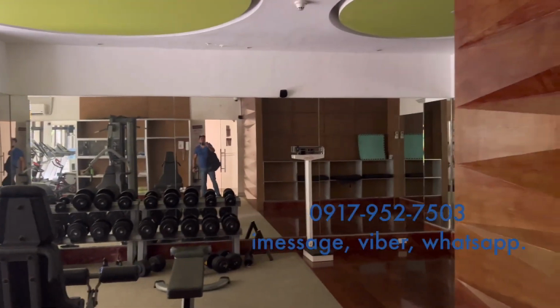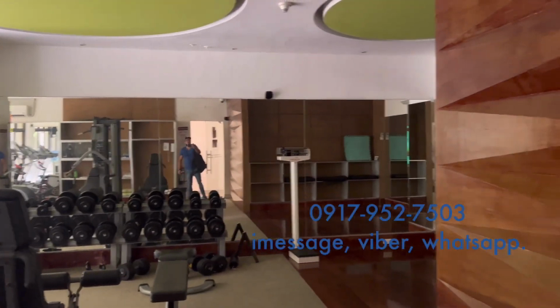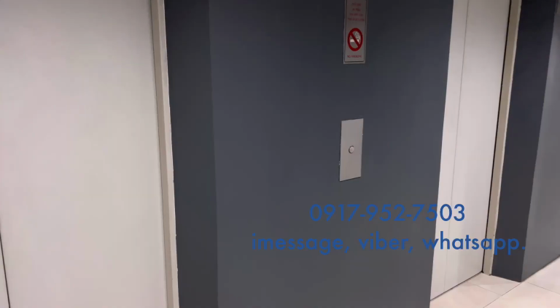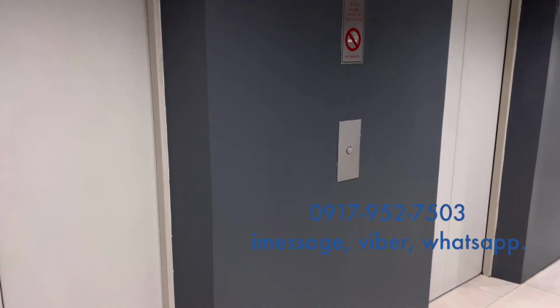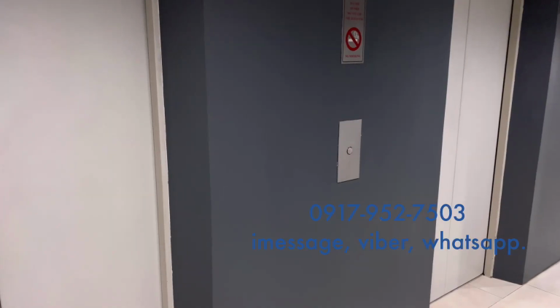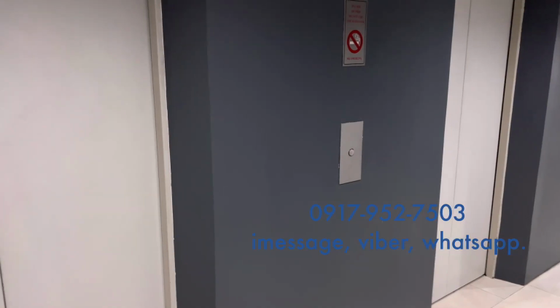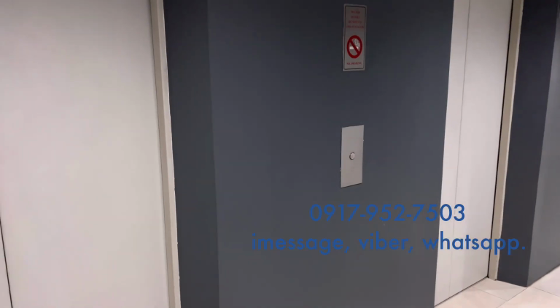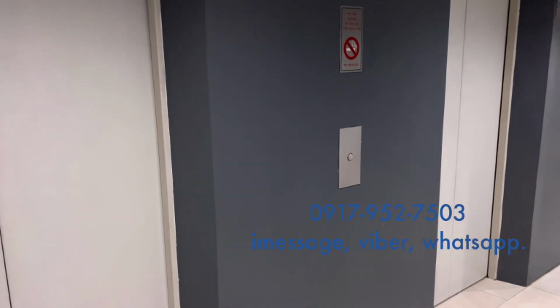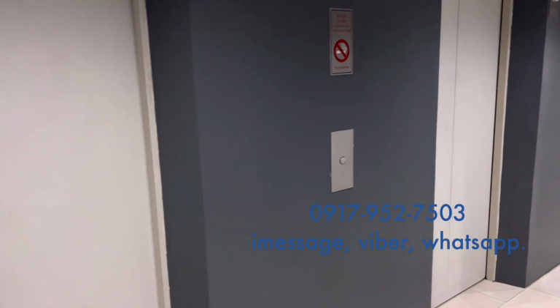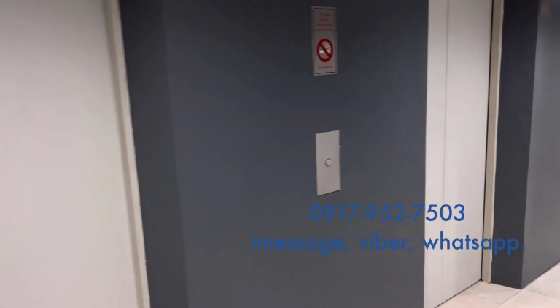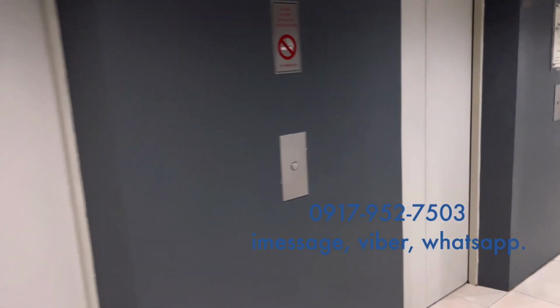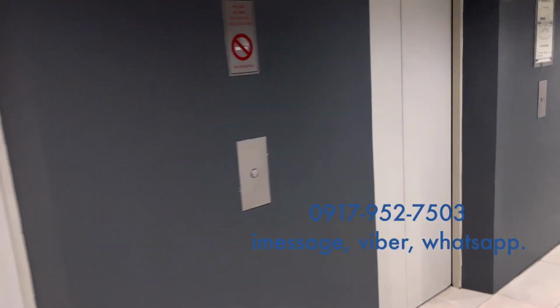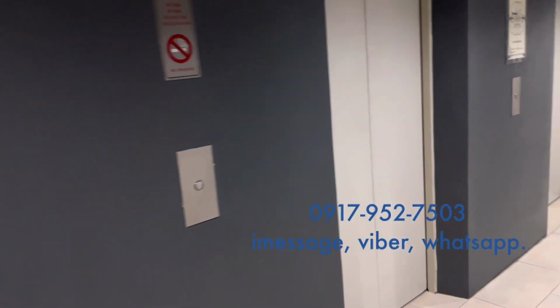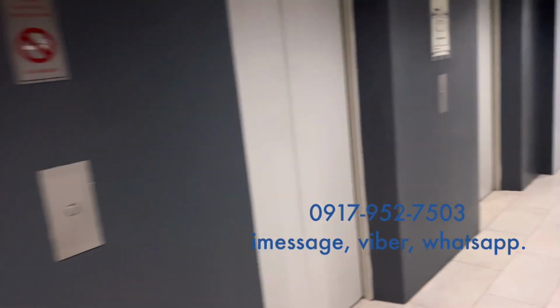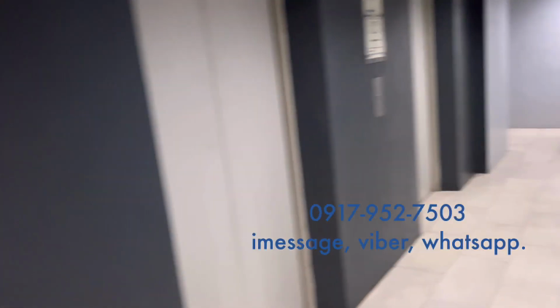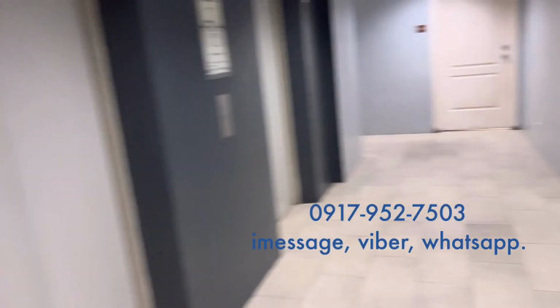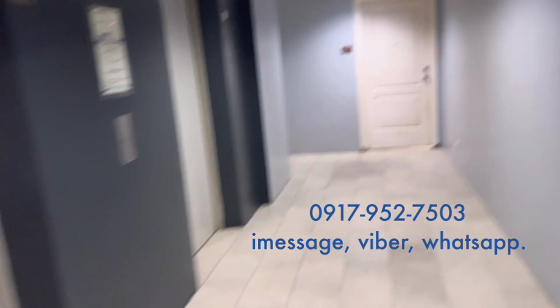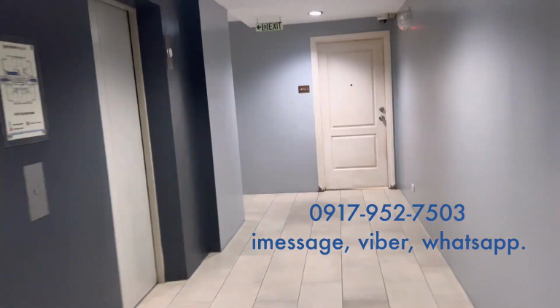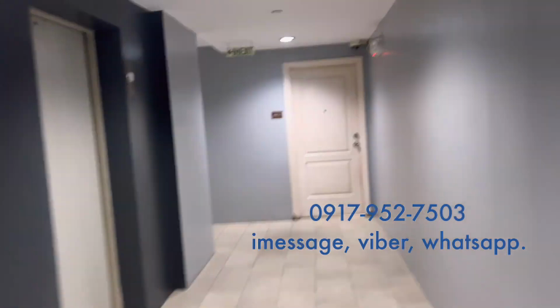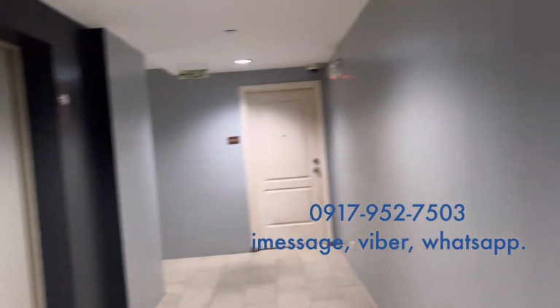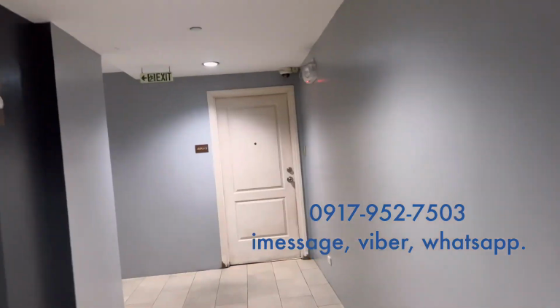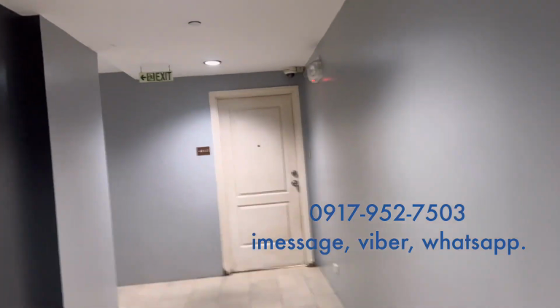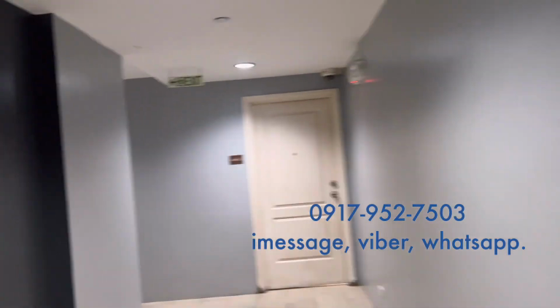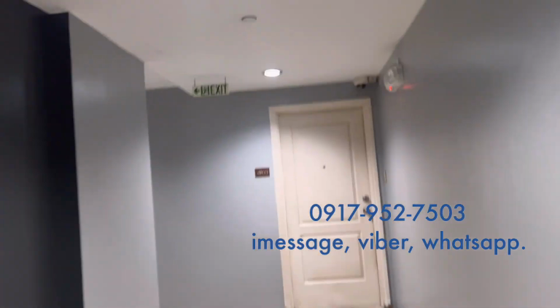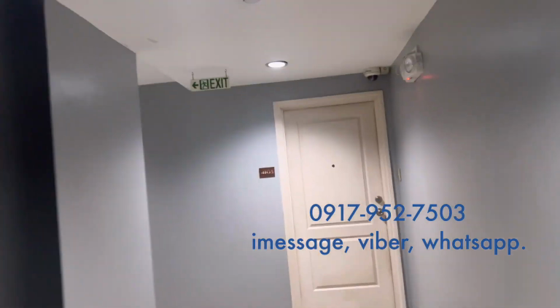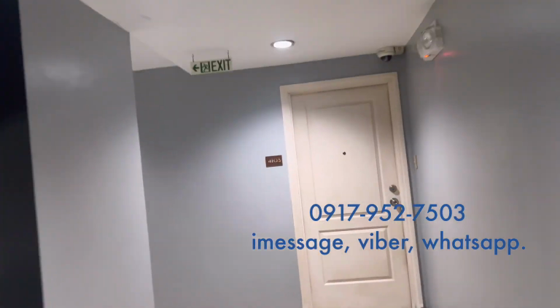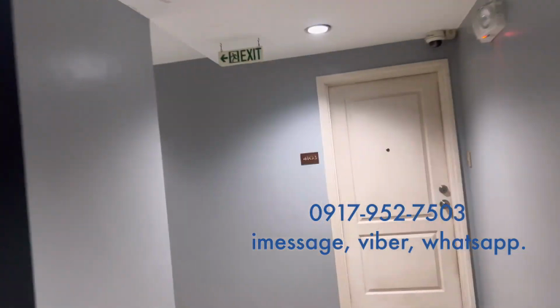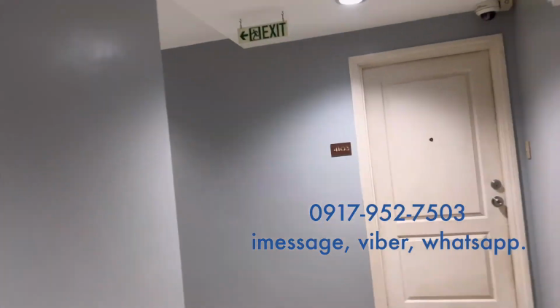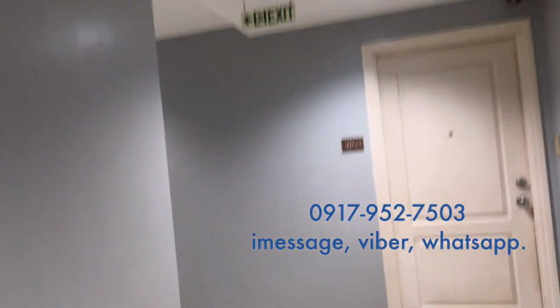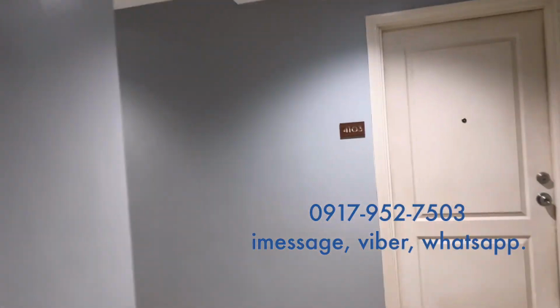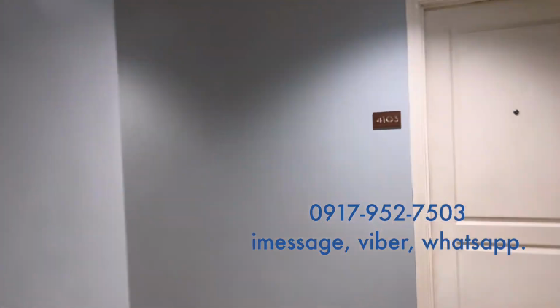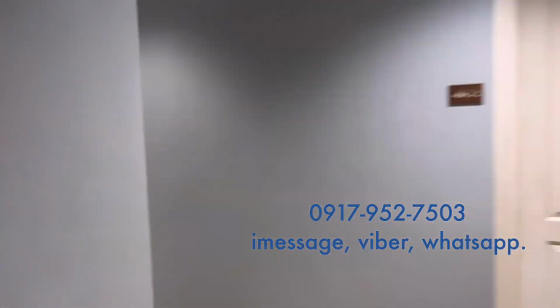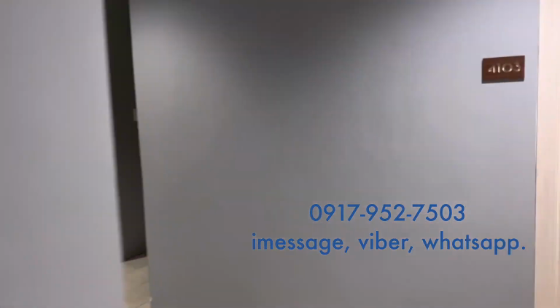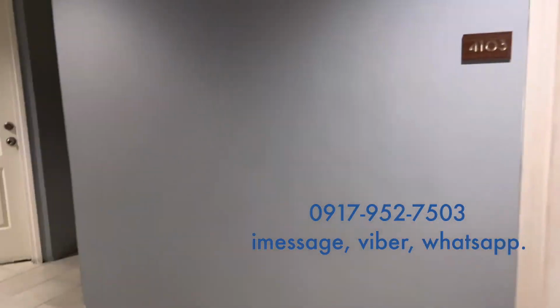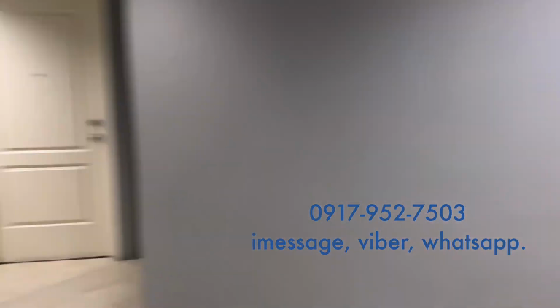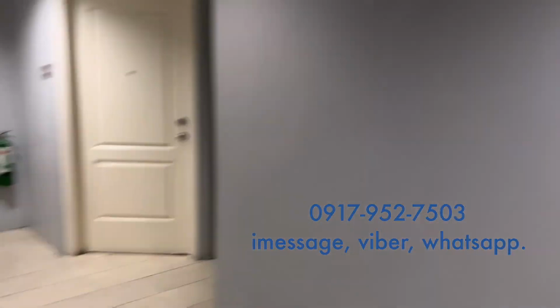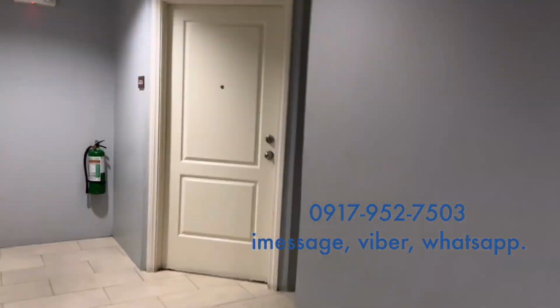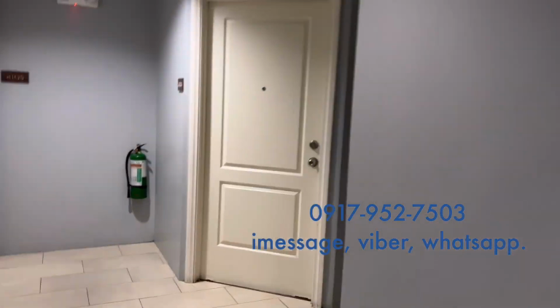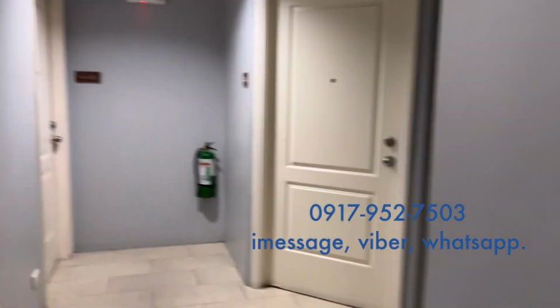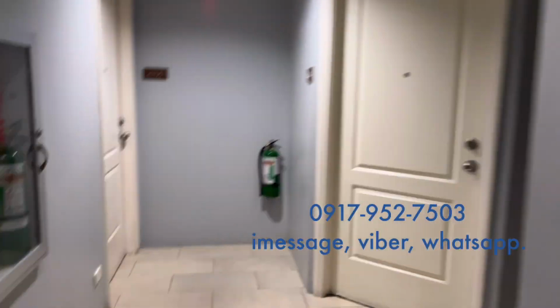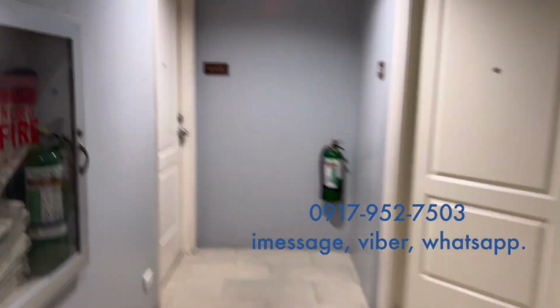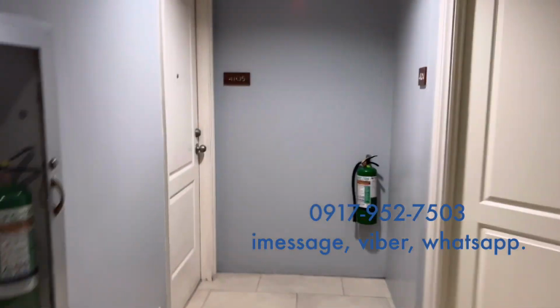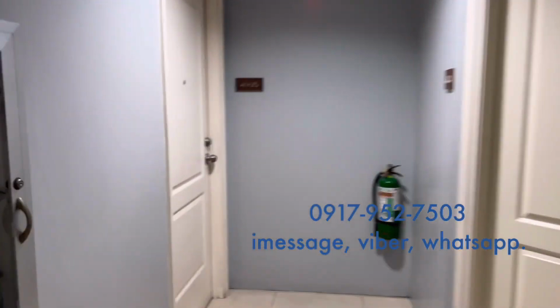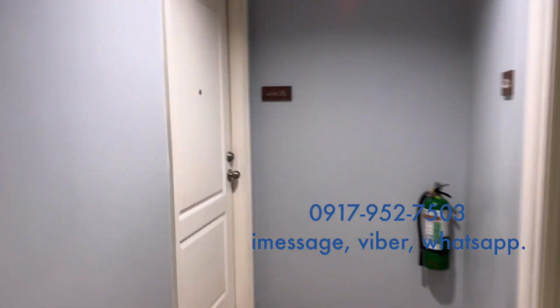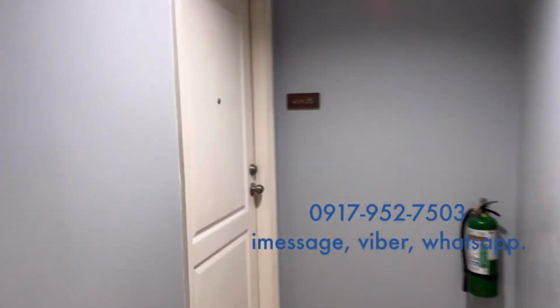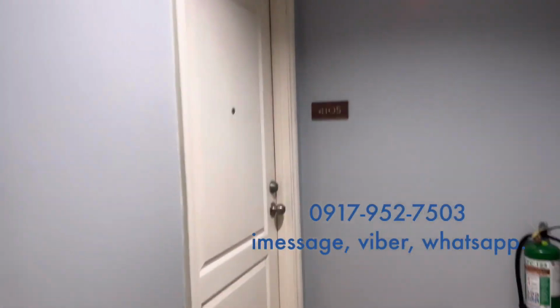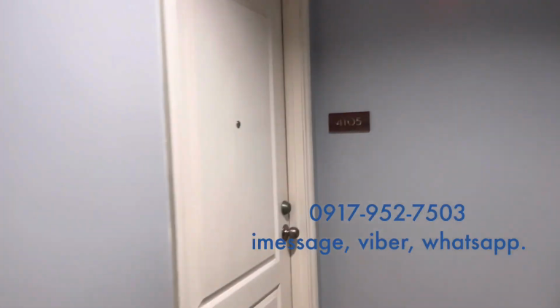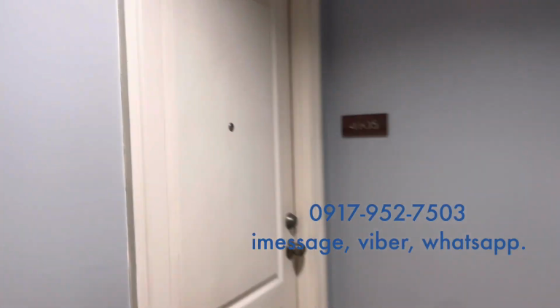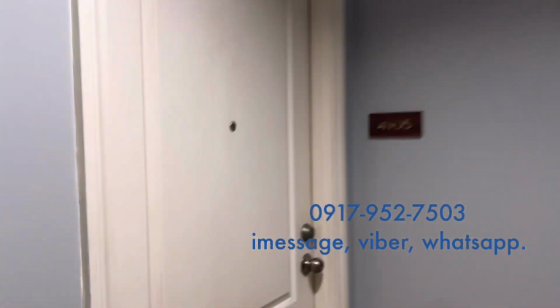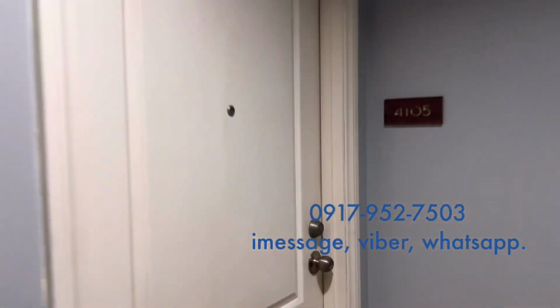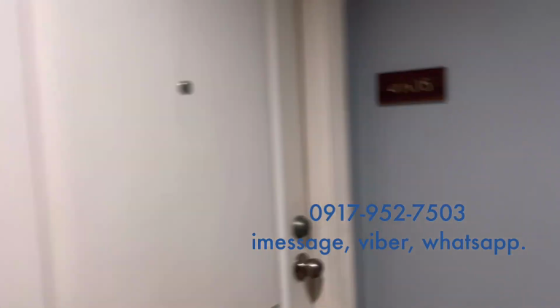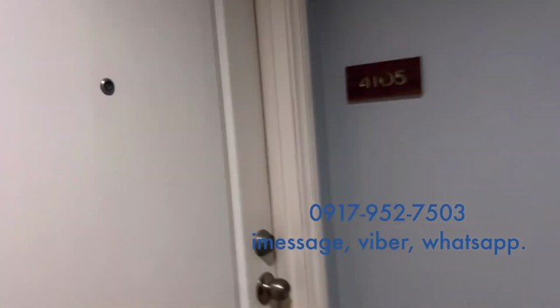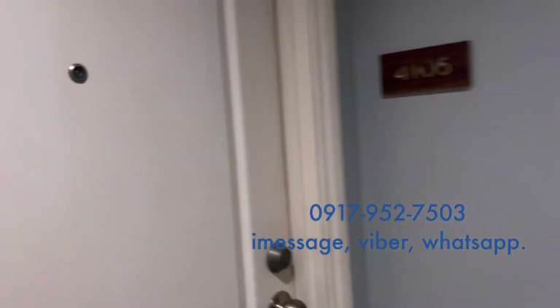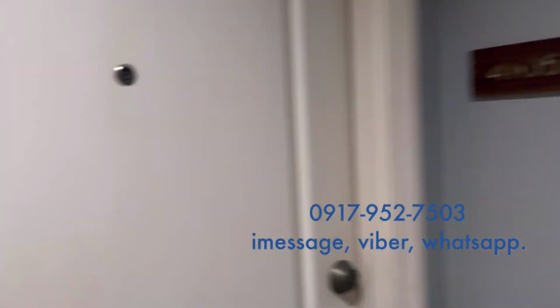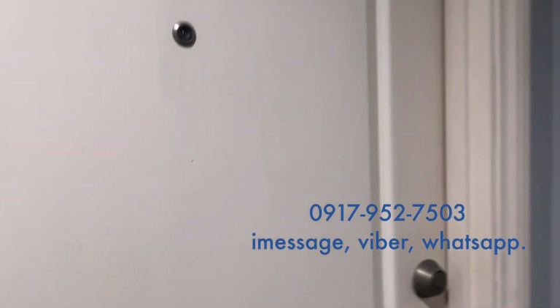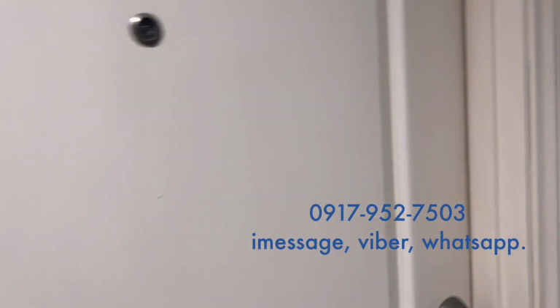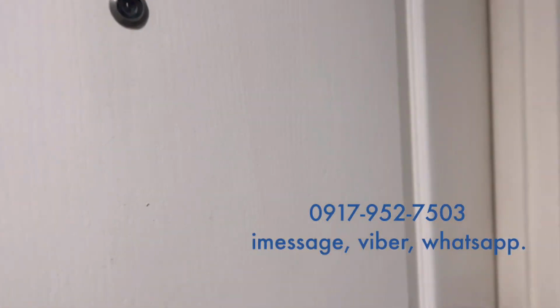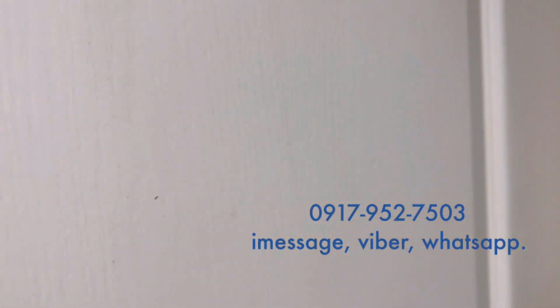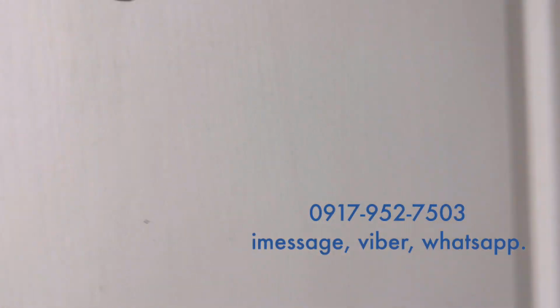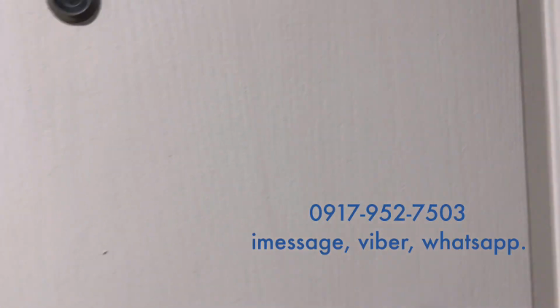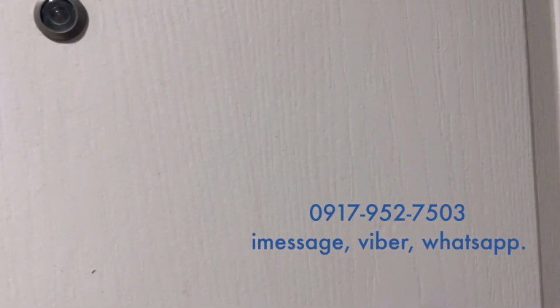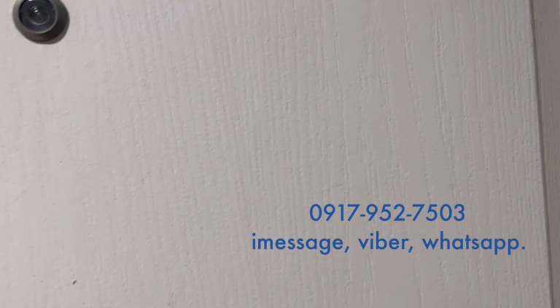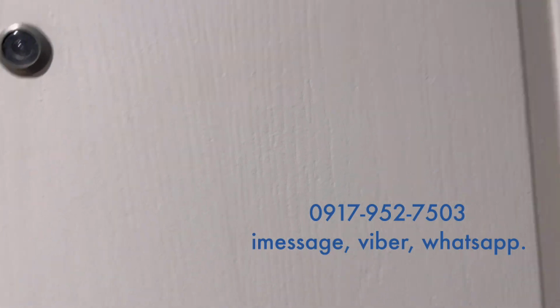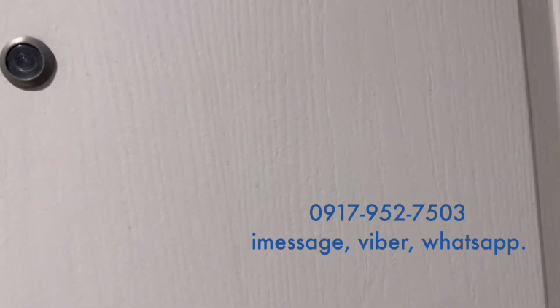The unit is on the topmost floor — the 41st — but it's not a penthouse unit because there are other units on this floor.